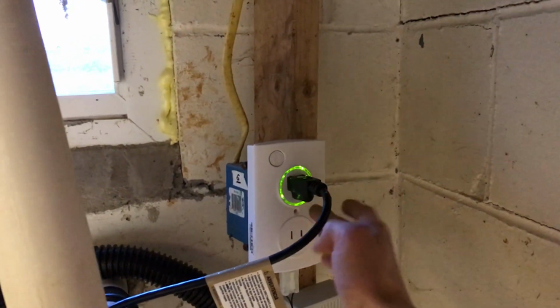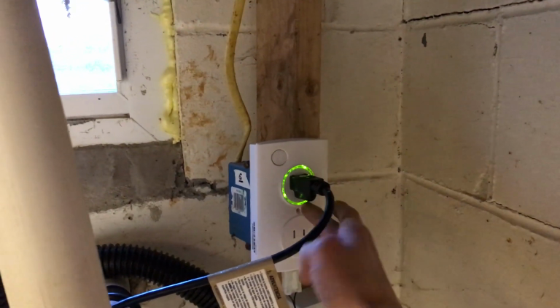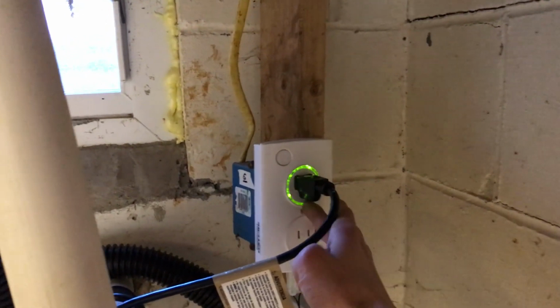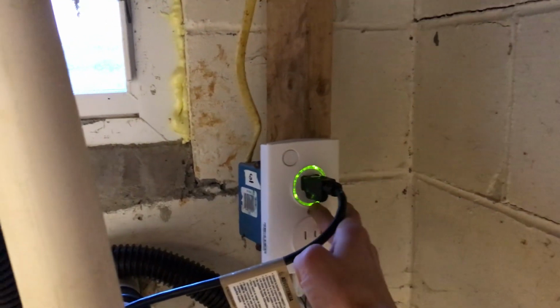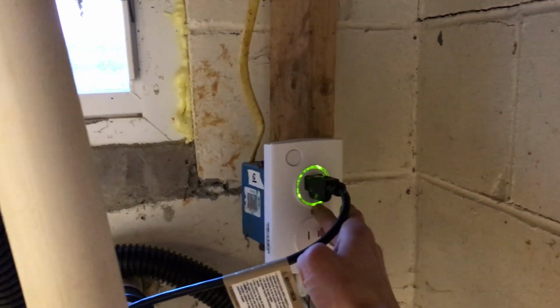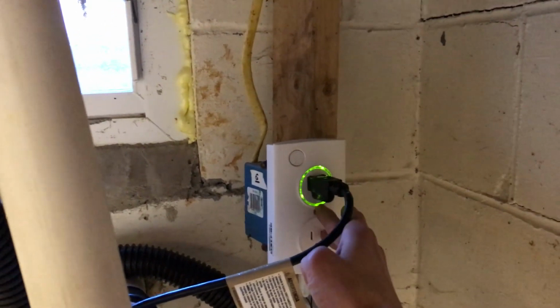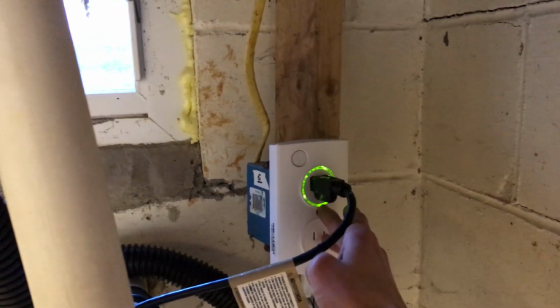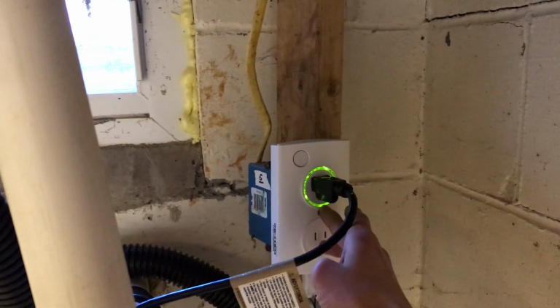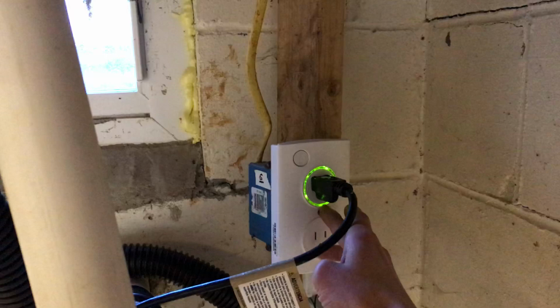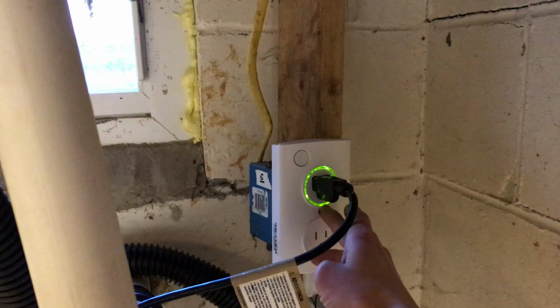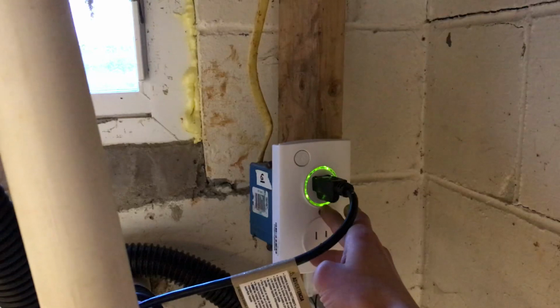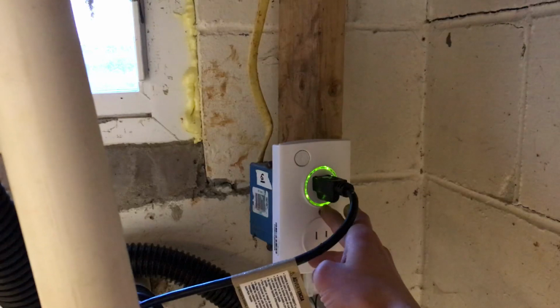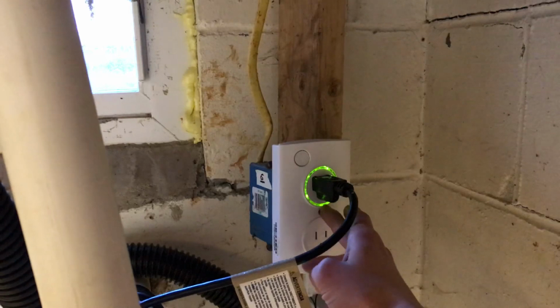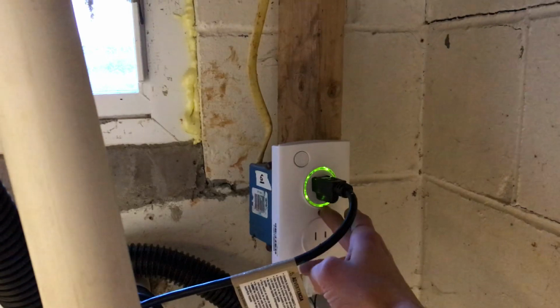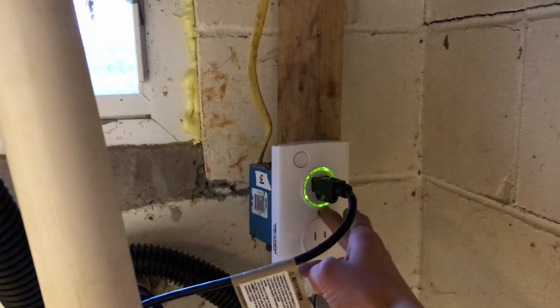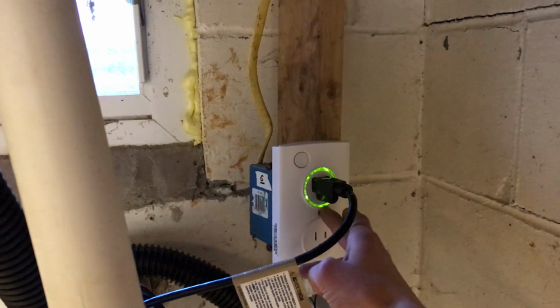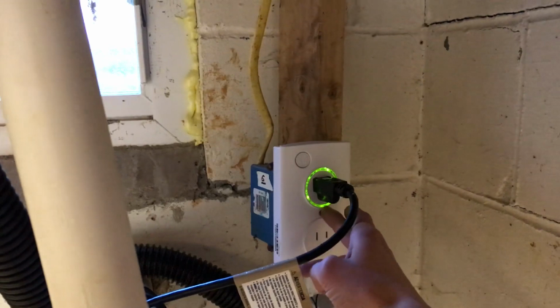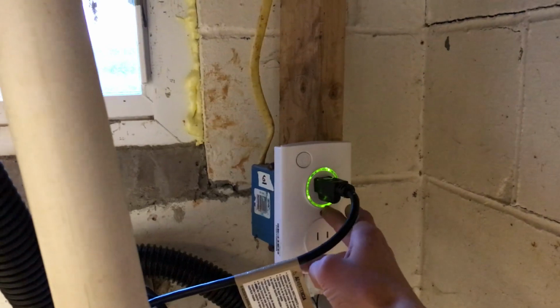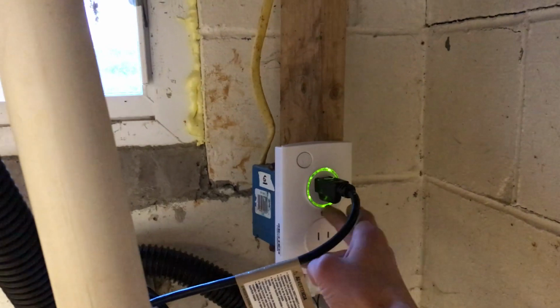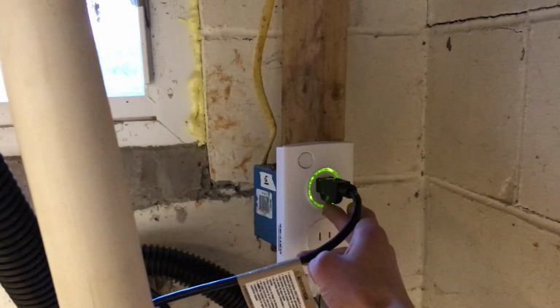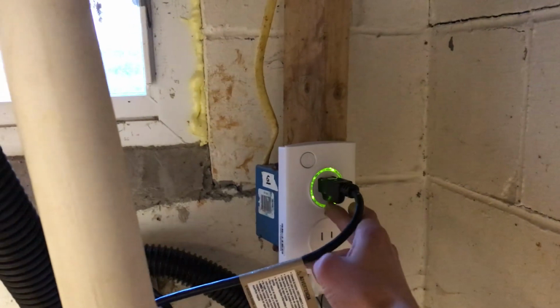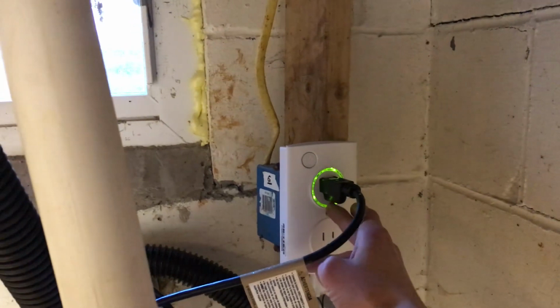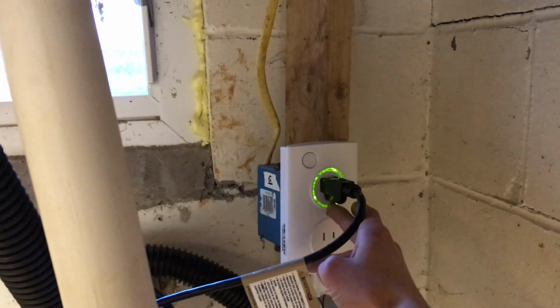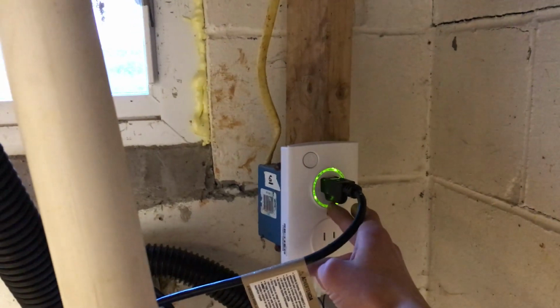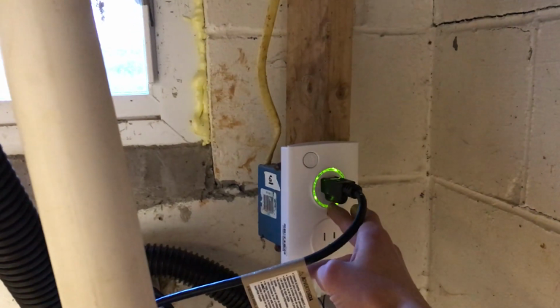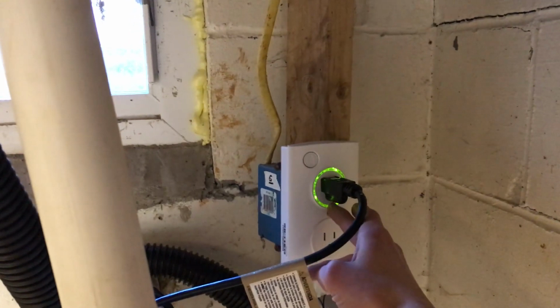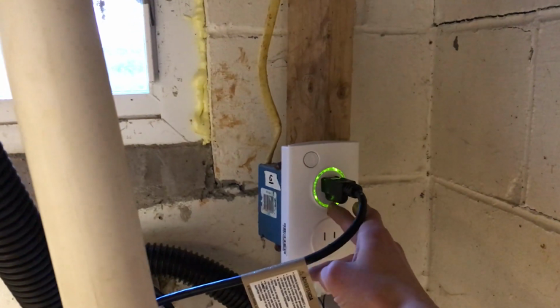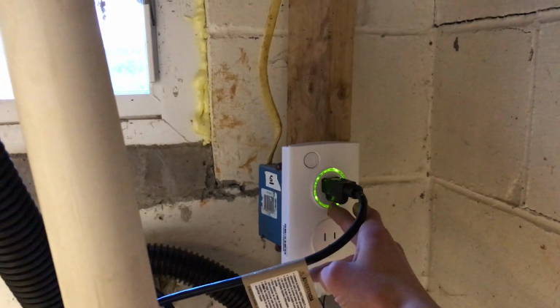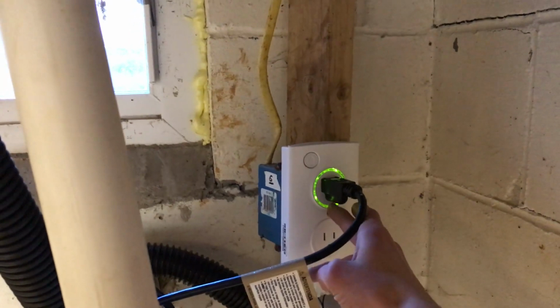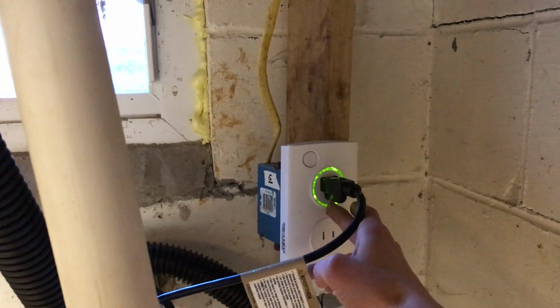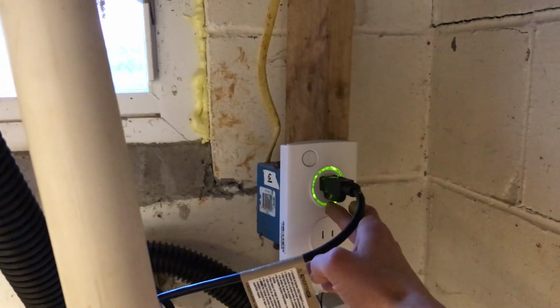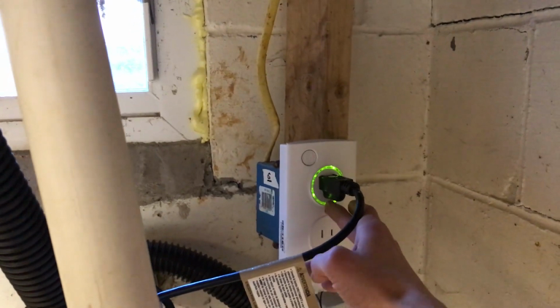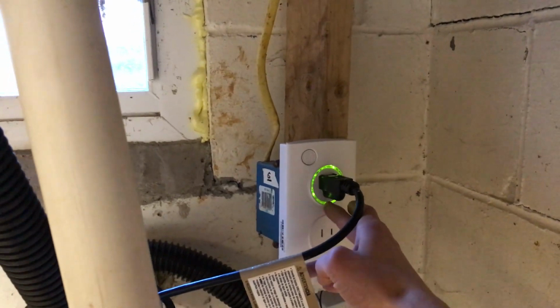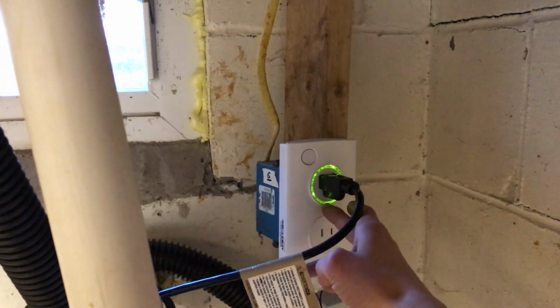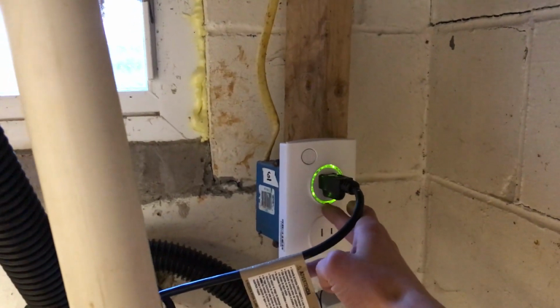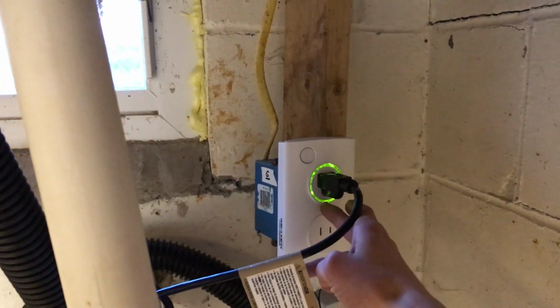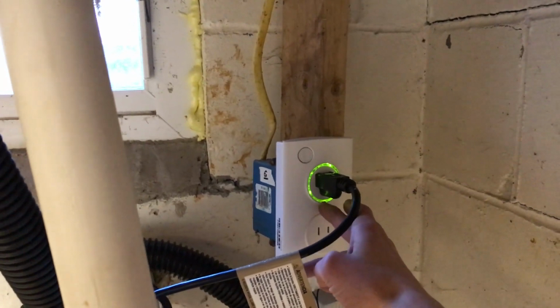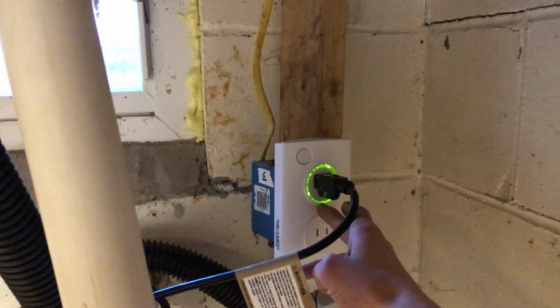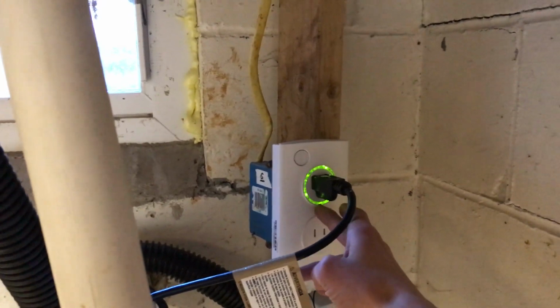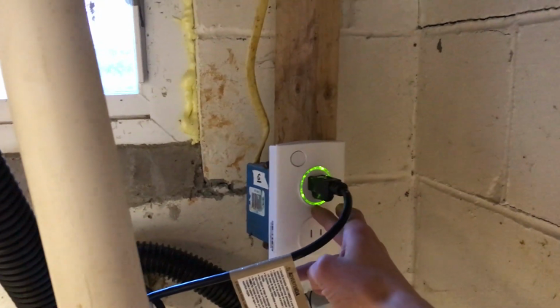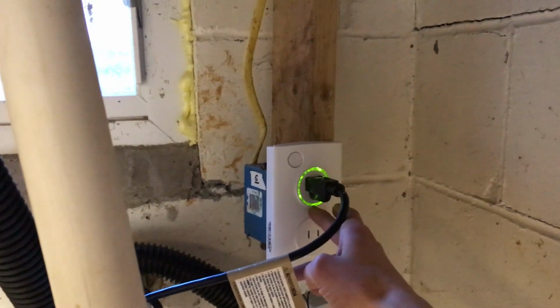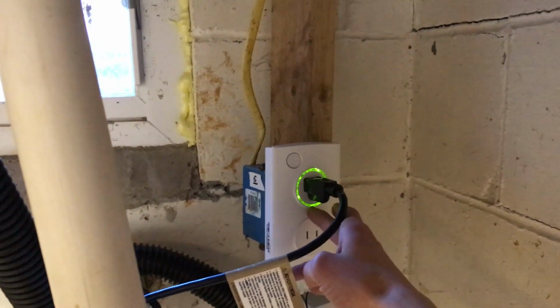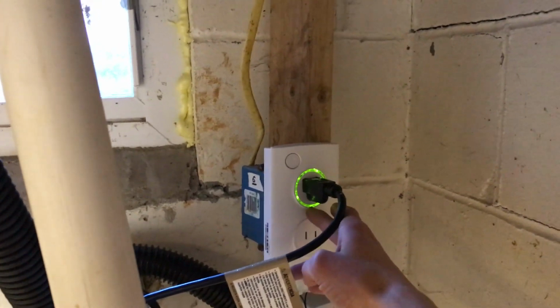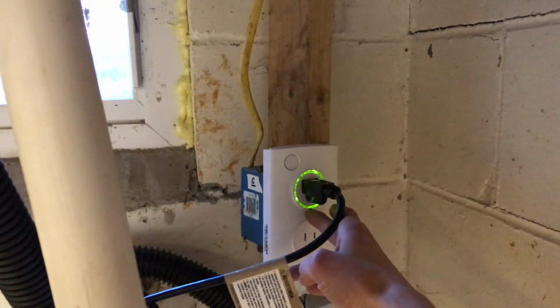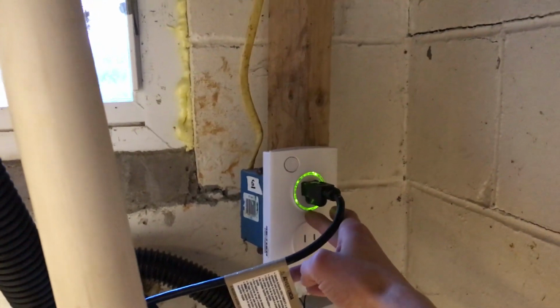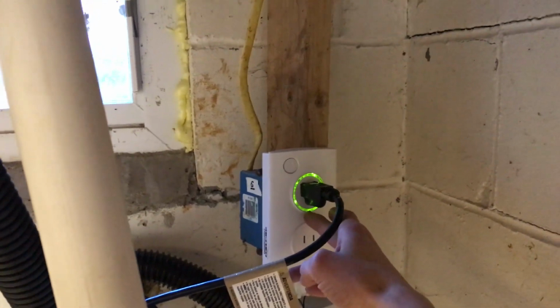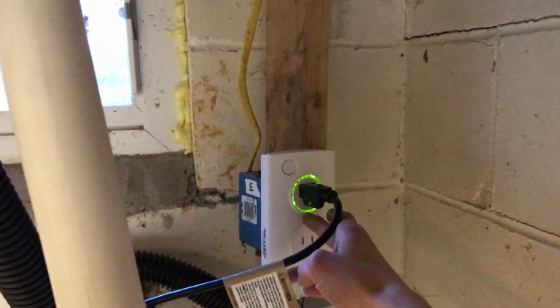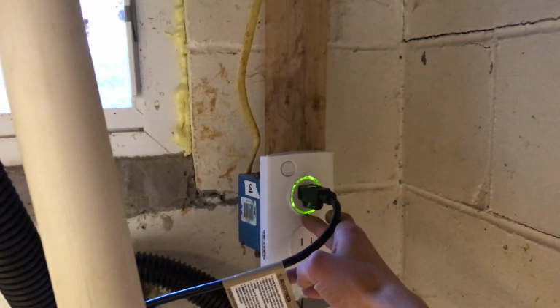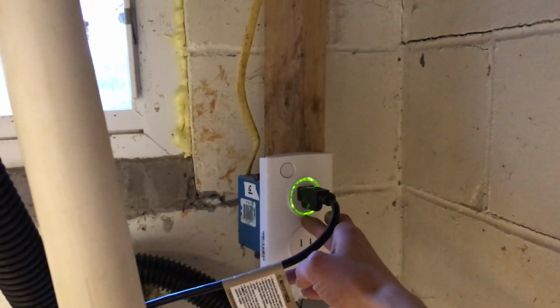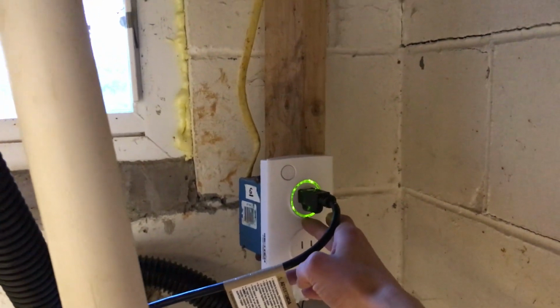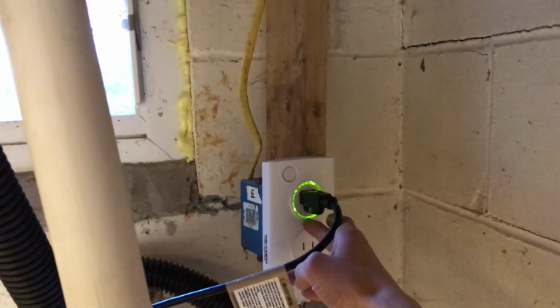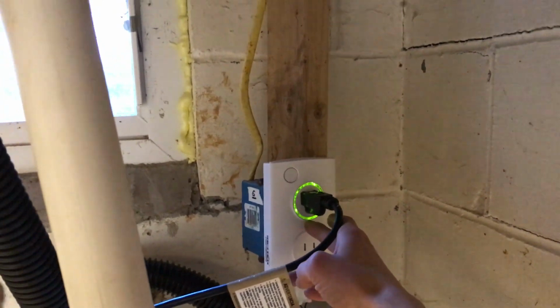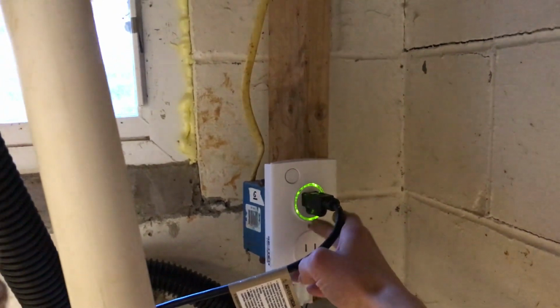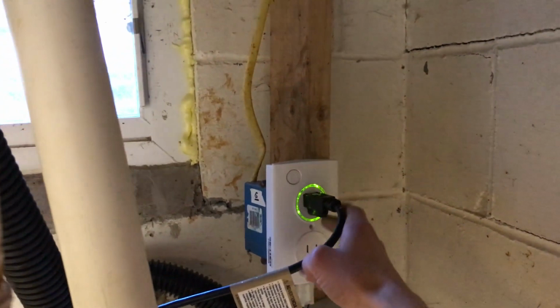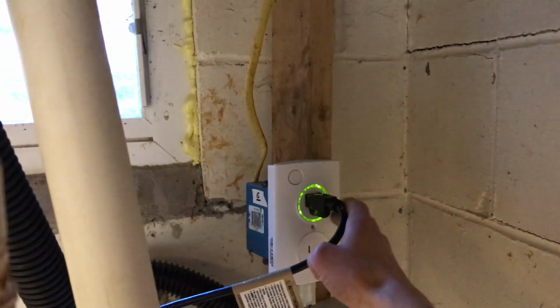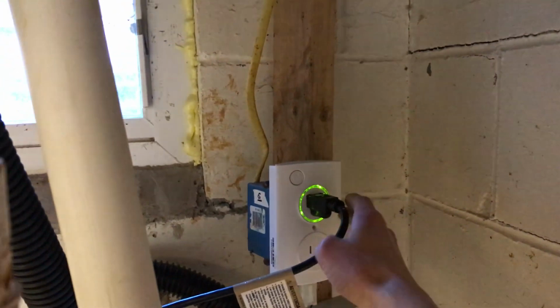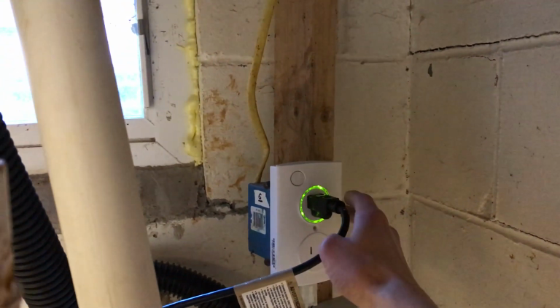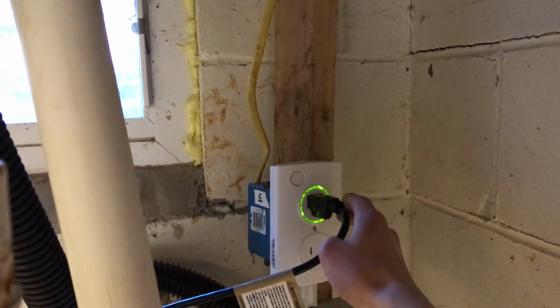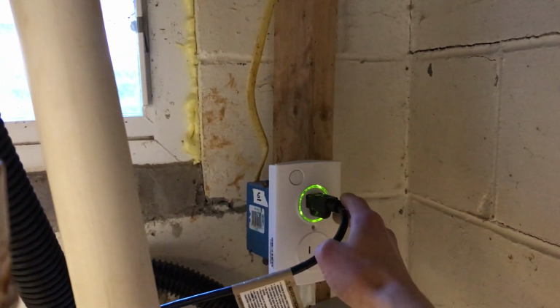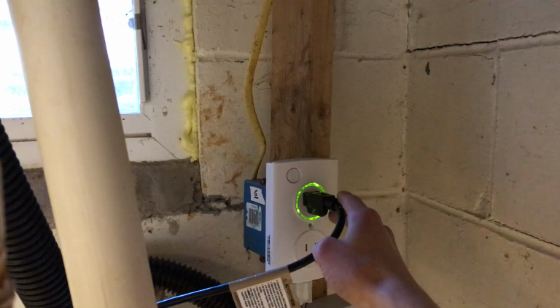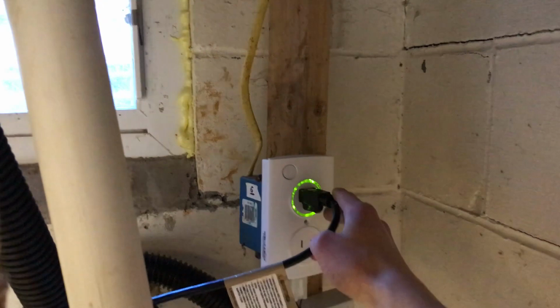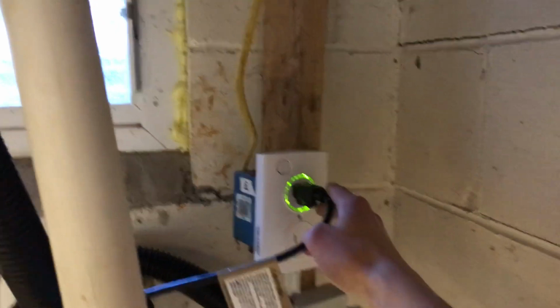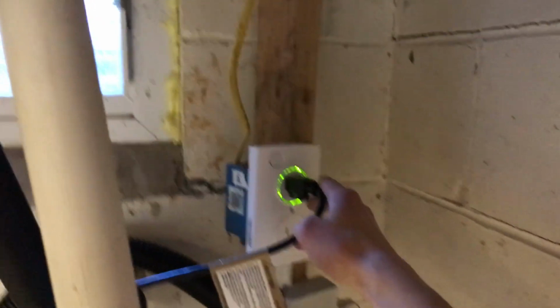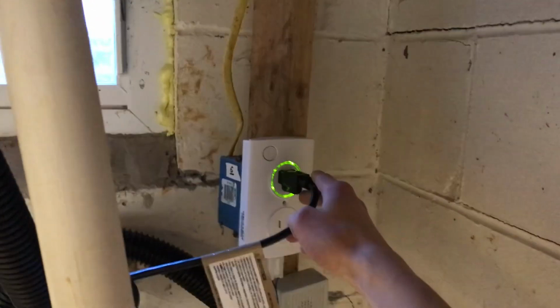Green means it's online and working. It's red if it's not working, and usually amber if there's a degraded state.